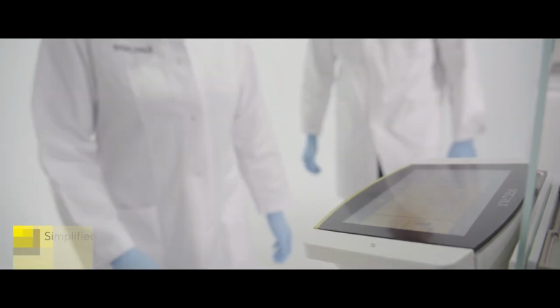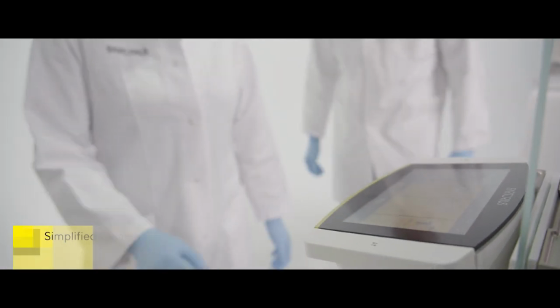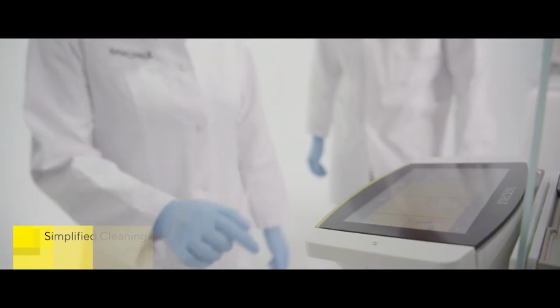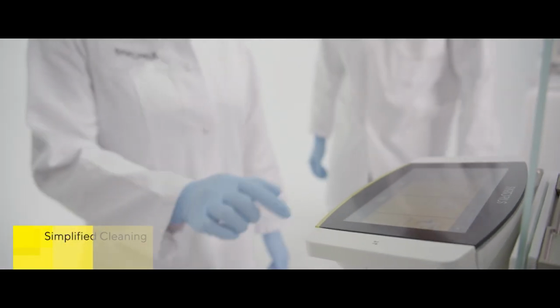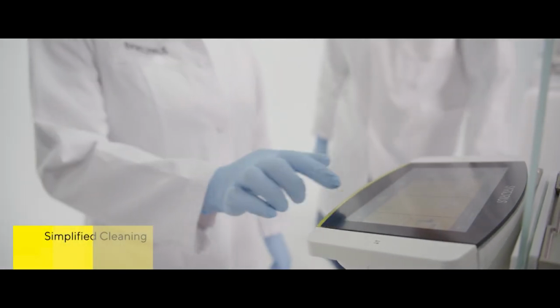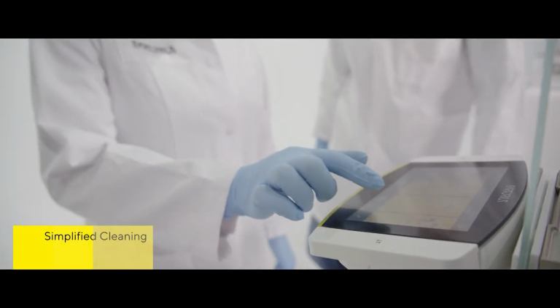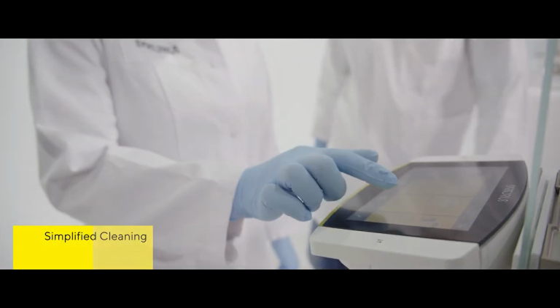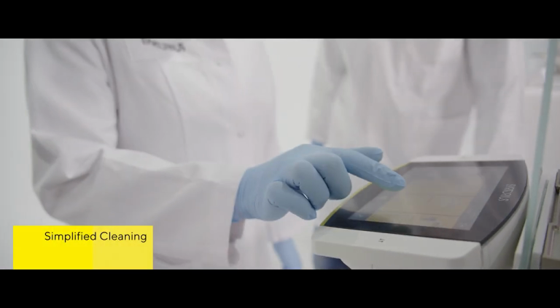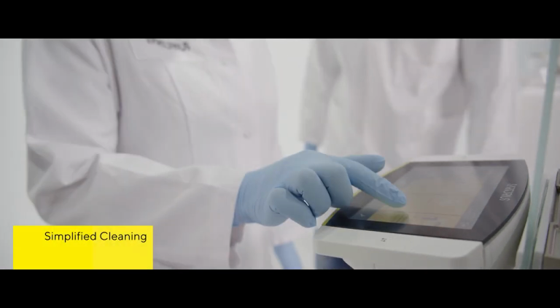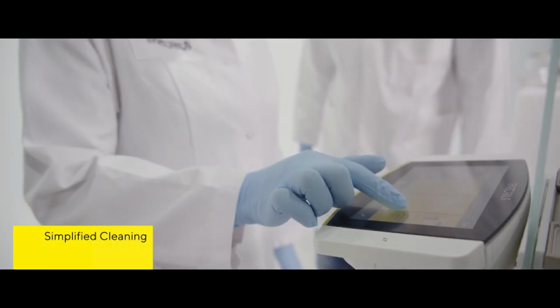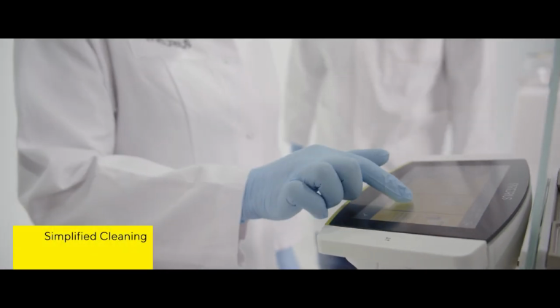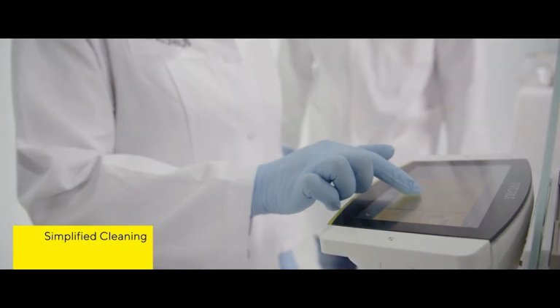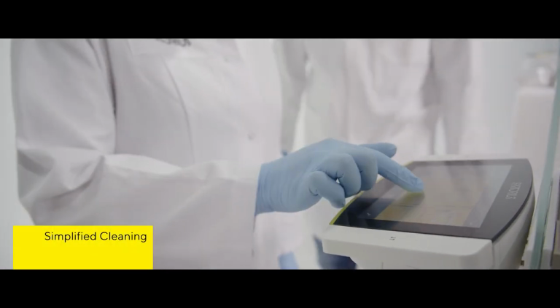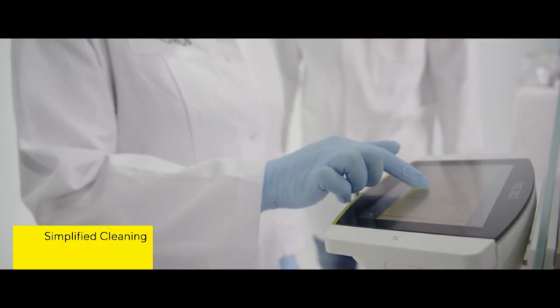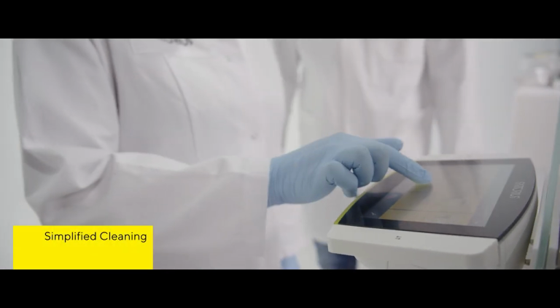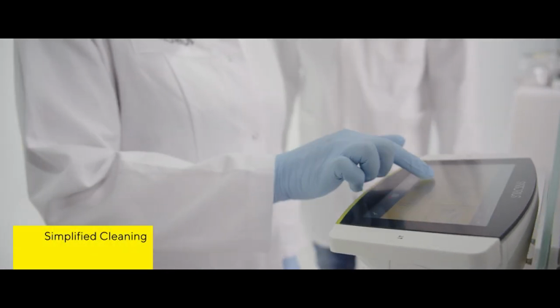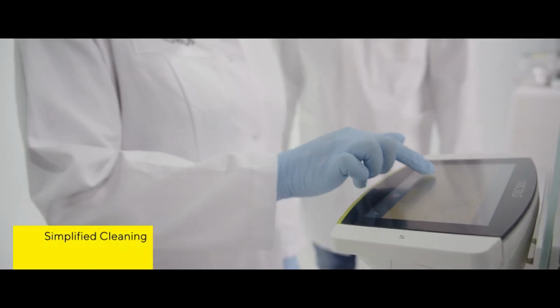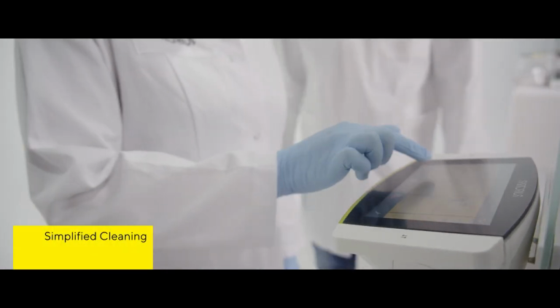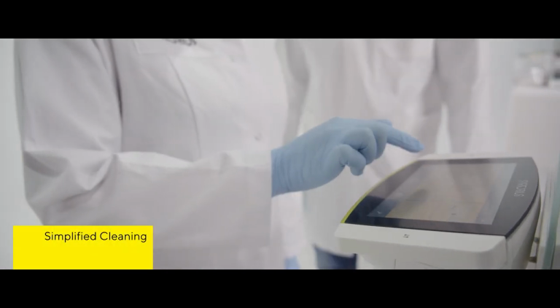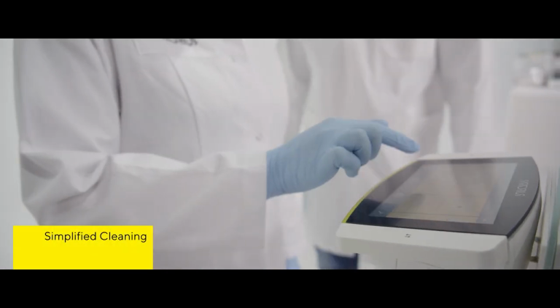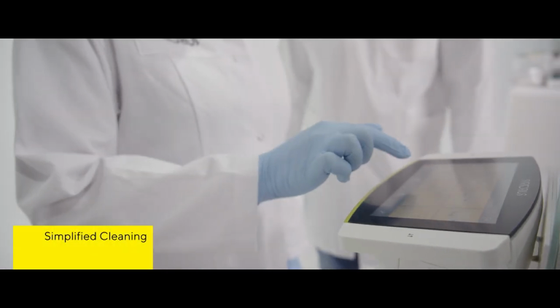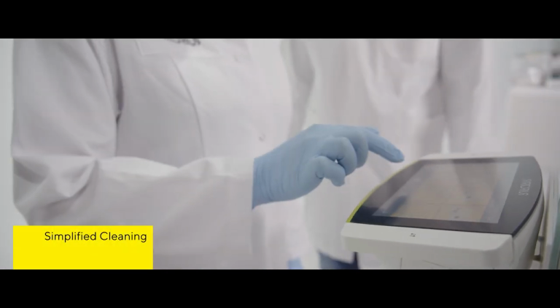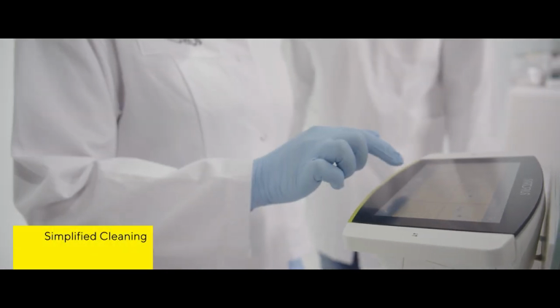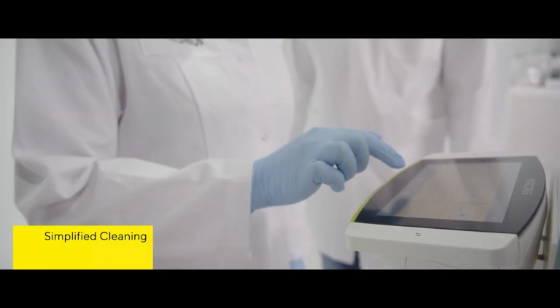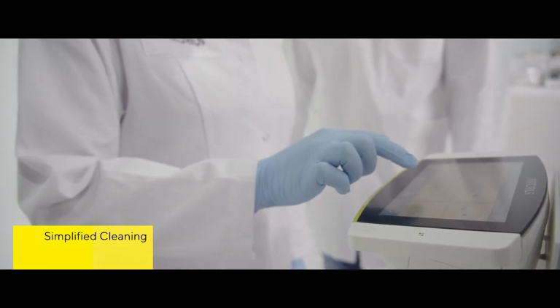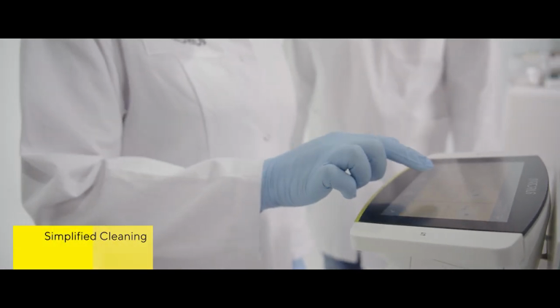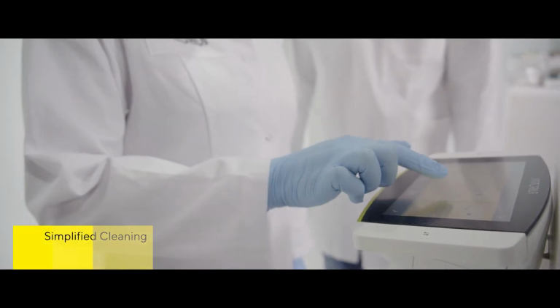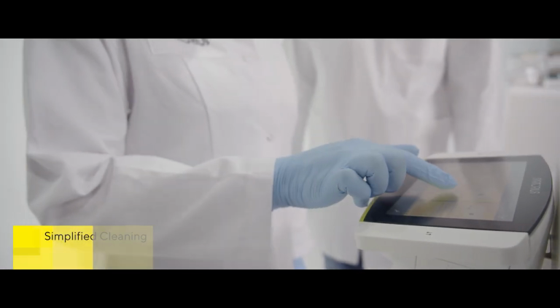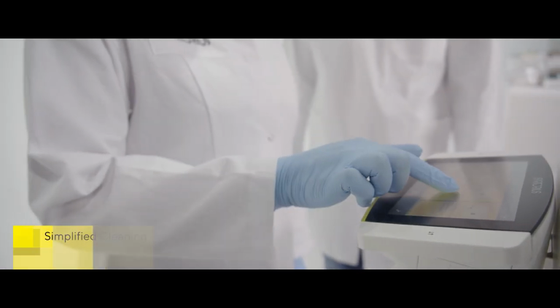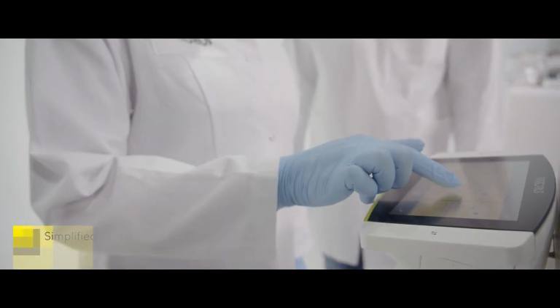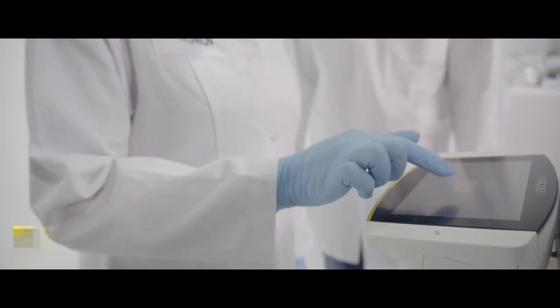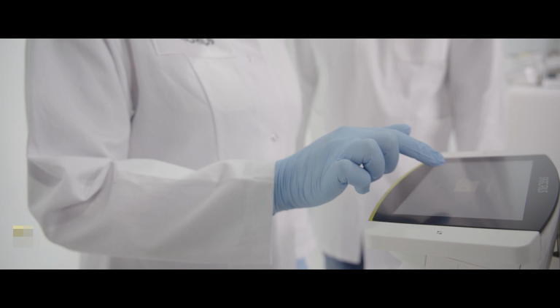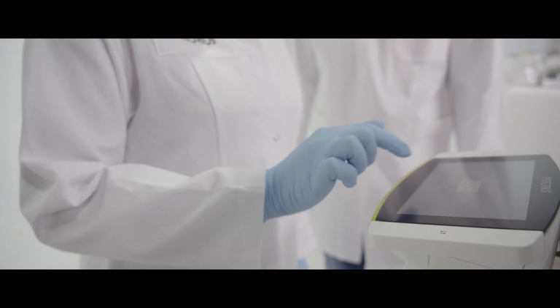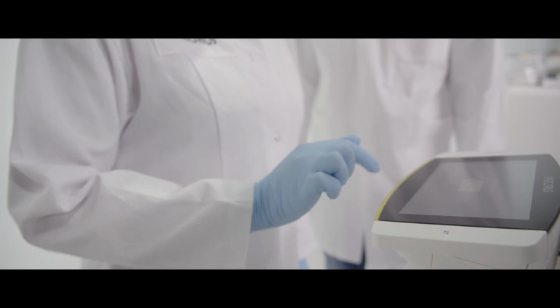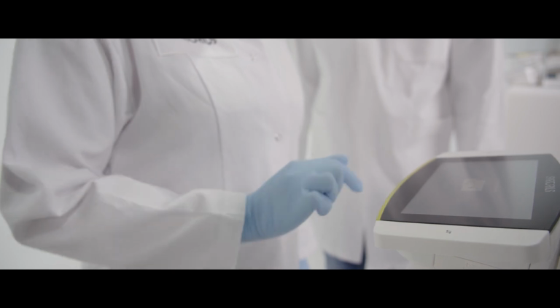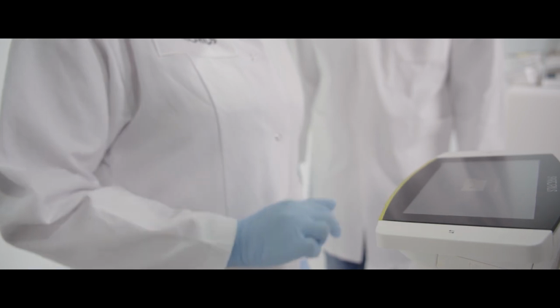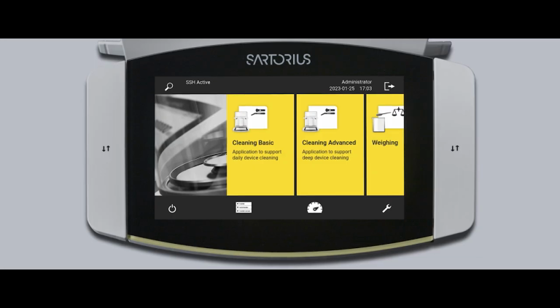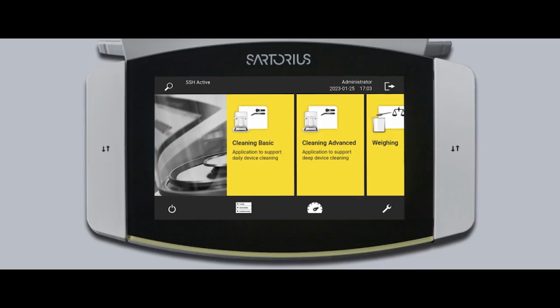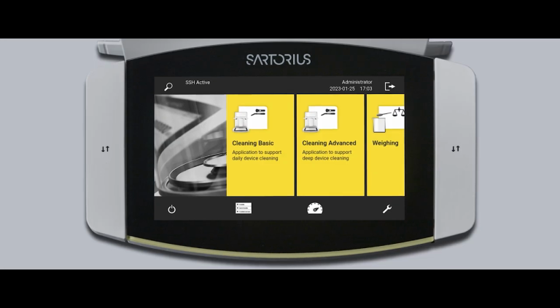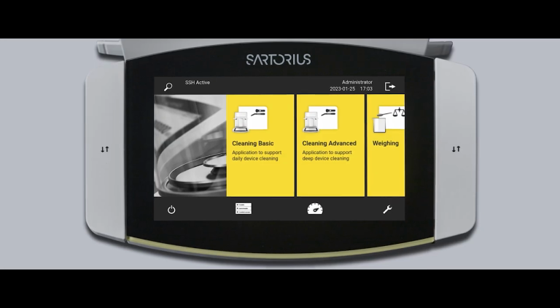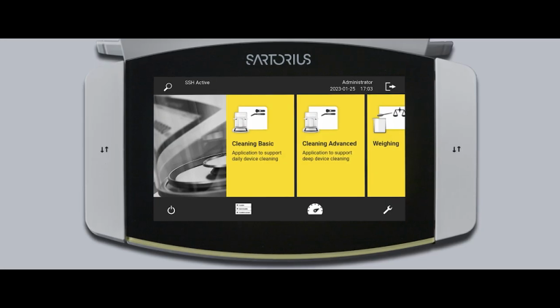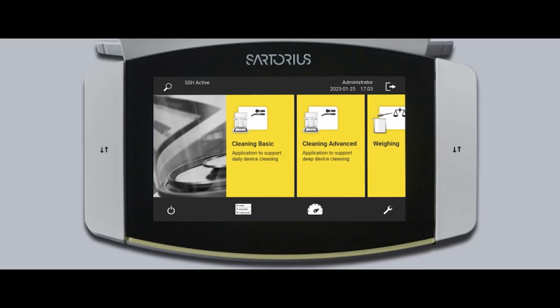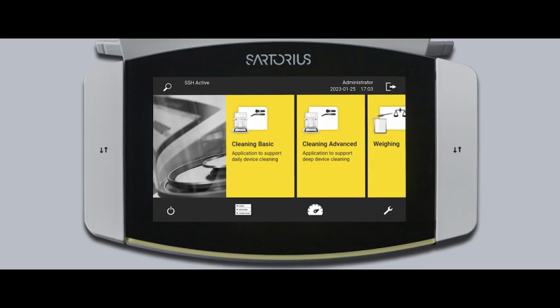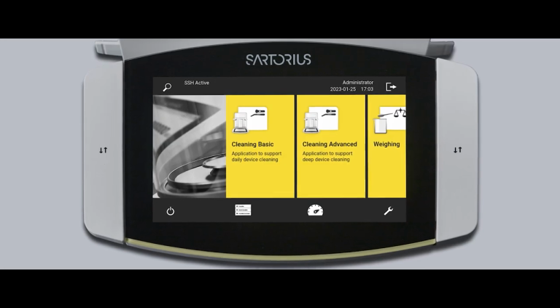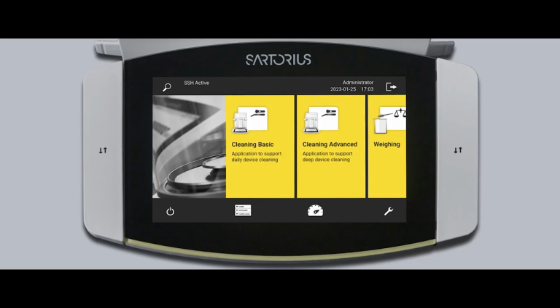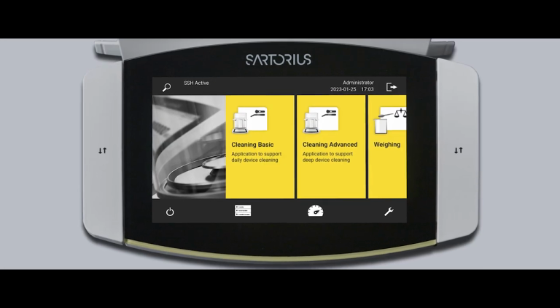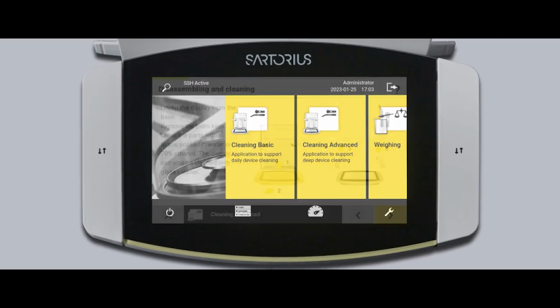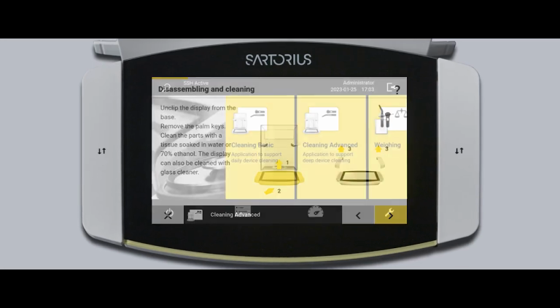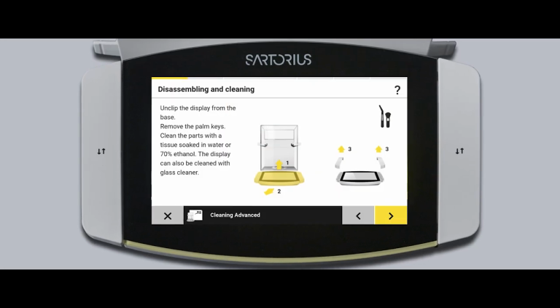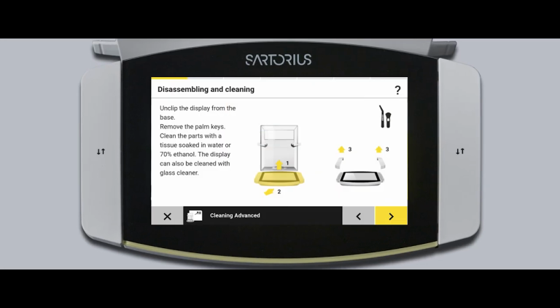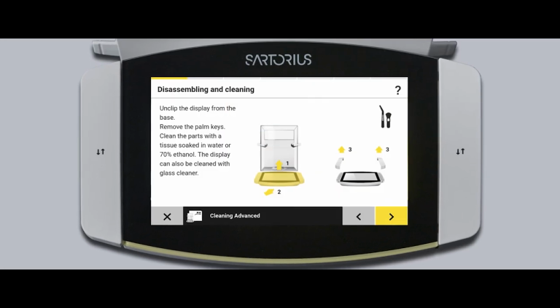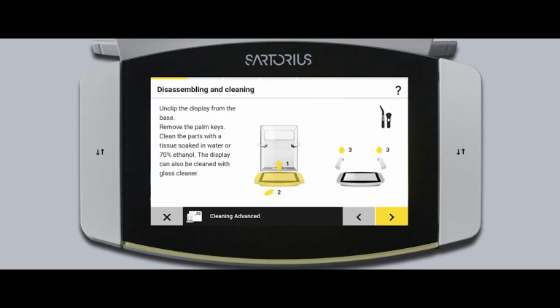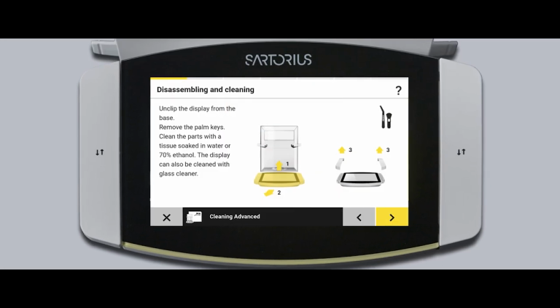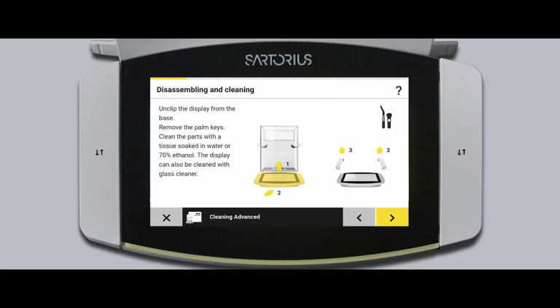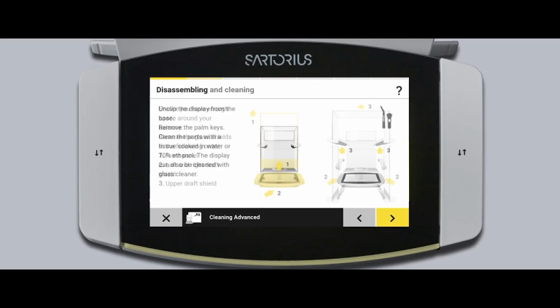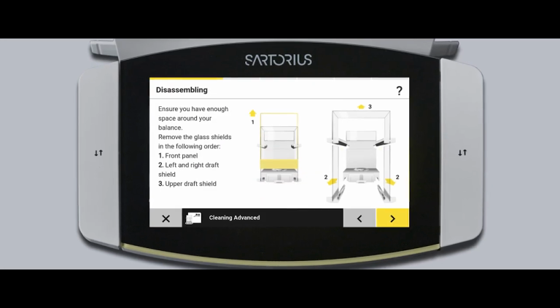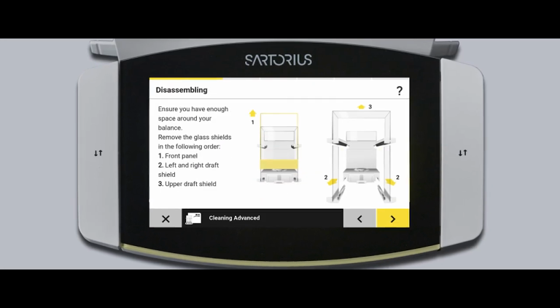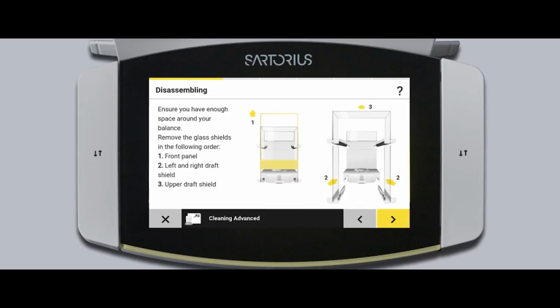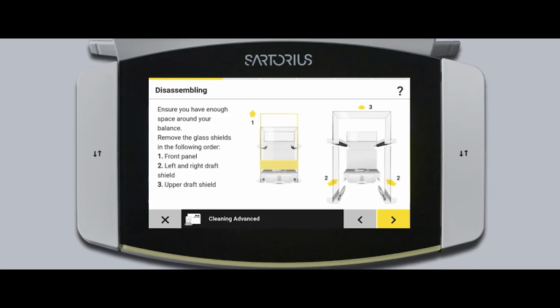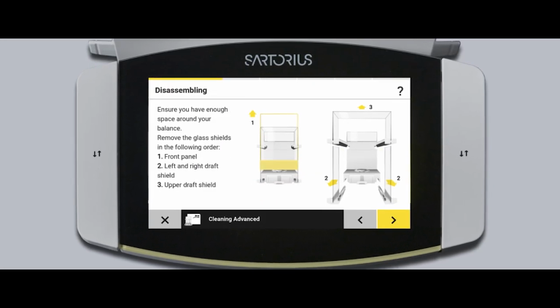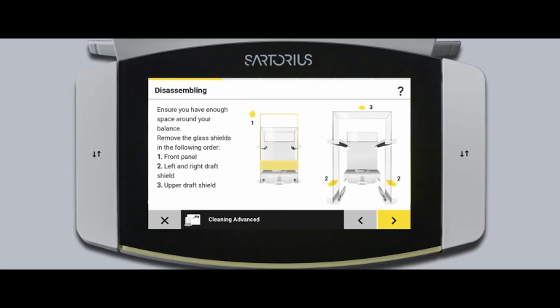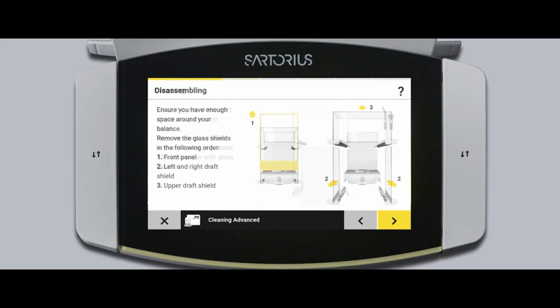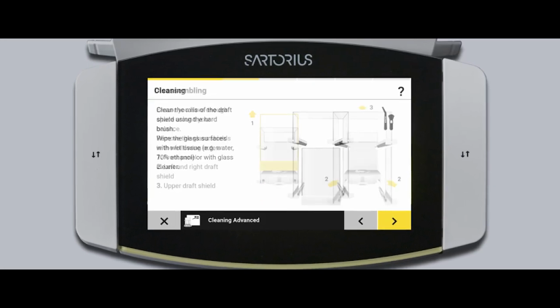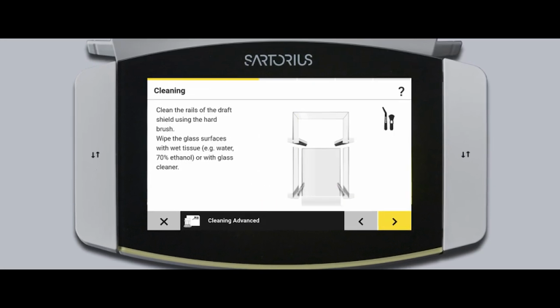Even basic tasks like routine cleanings are simplified with a new intuitive cleaning QApp software.